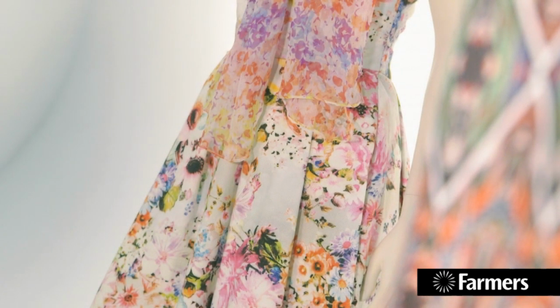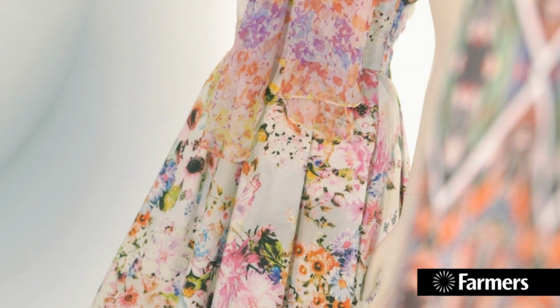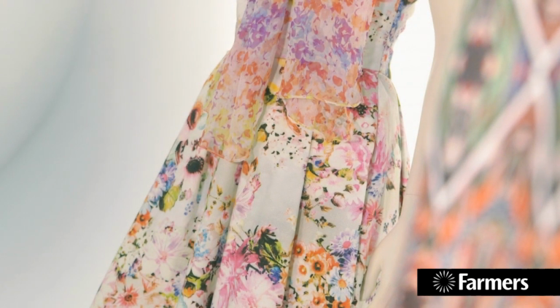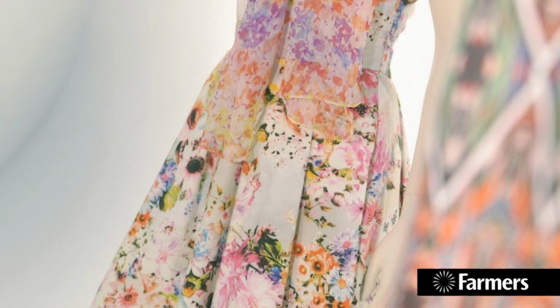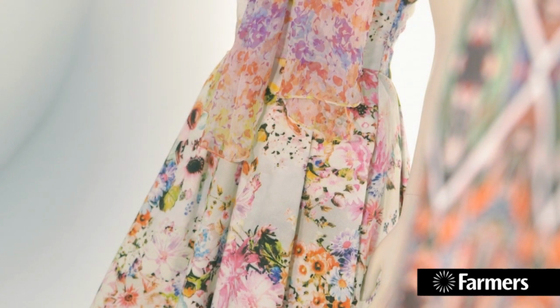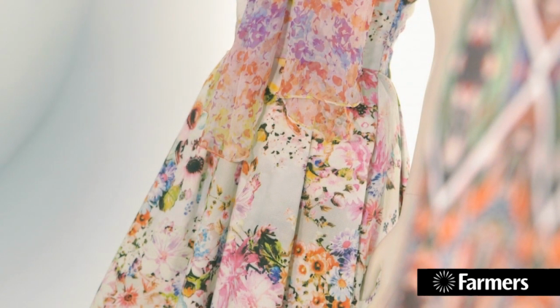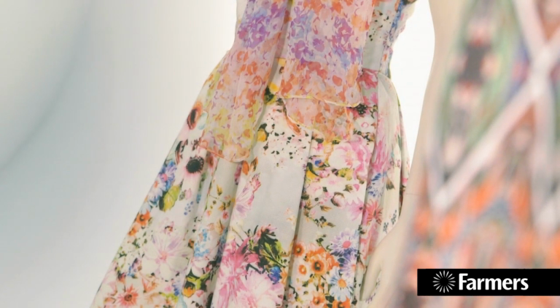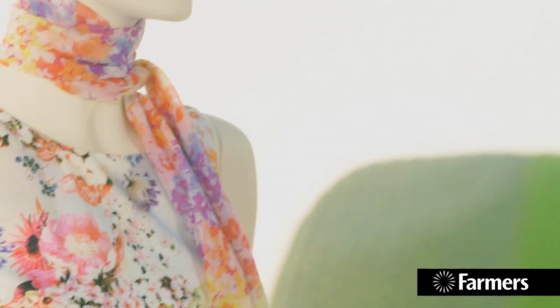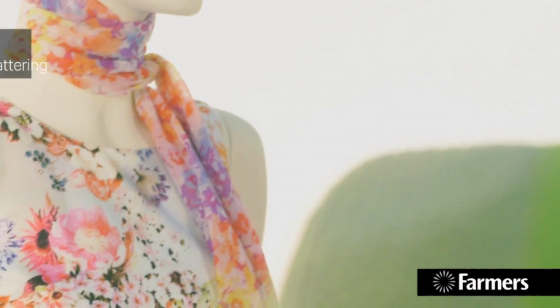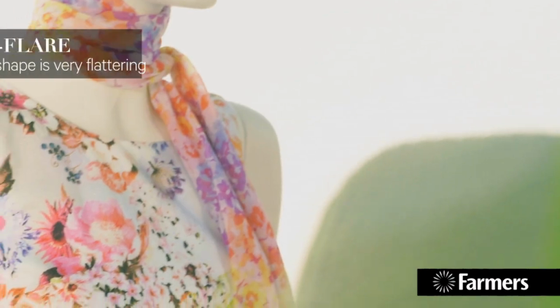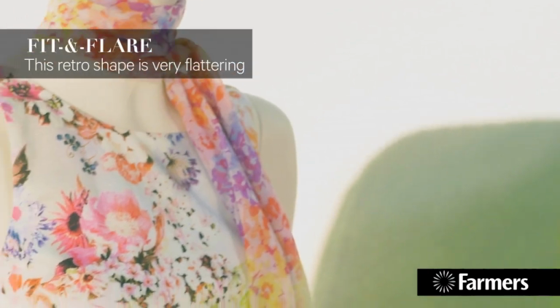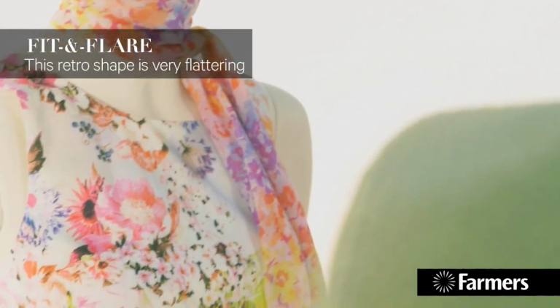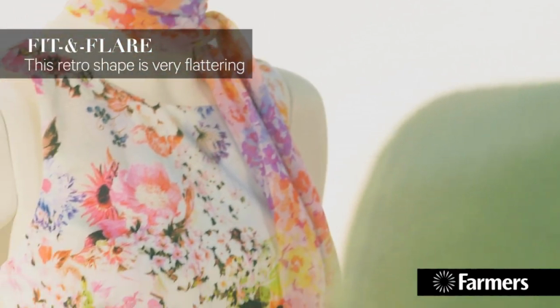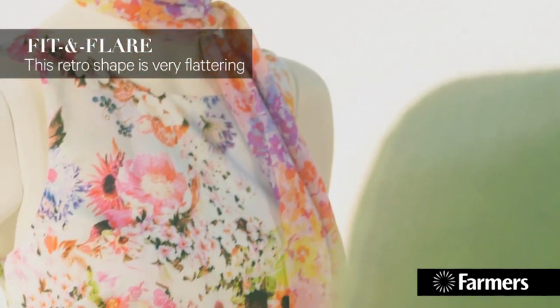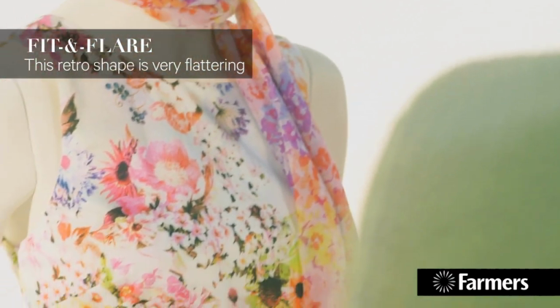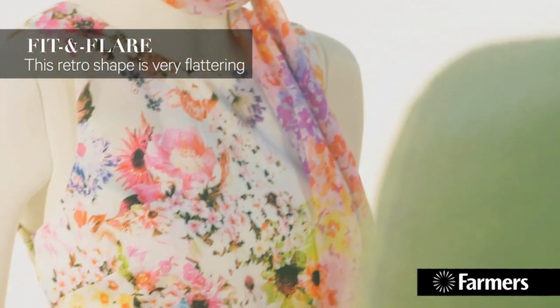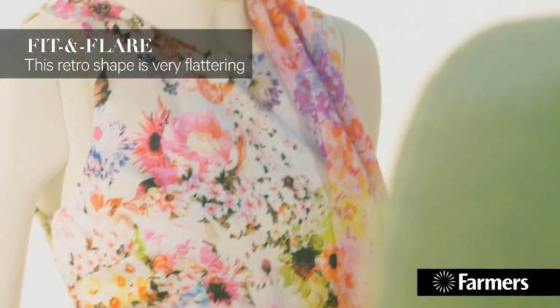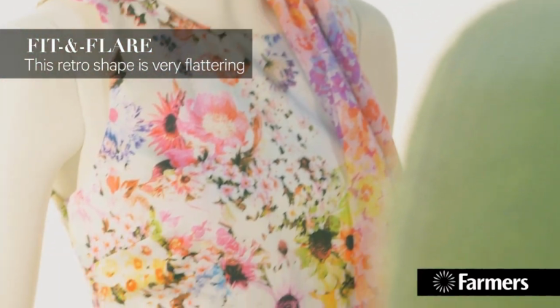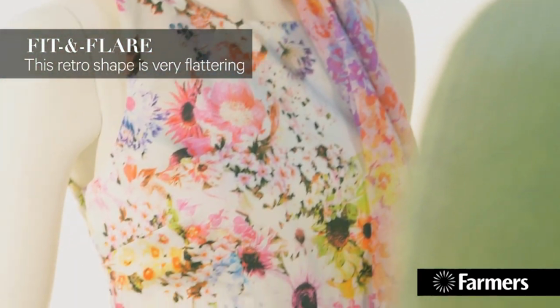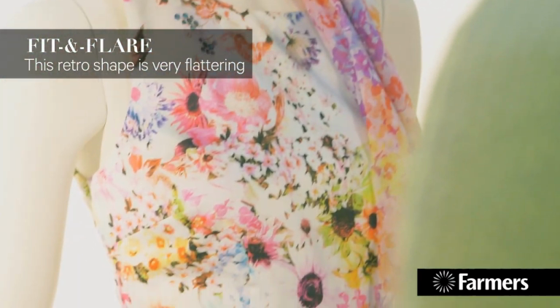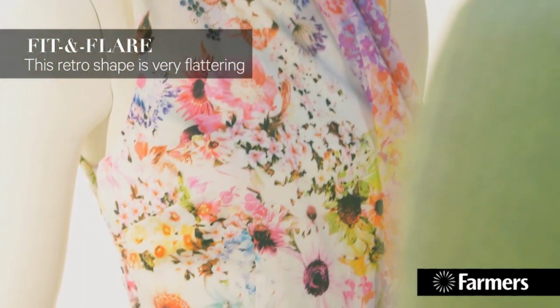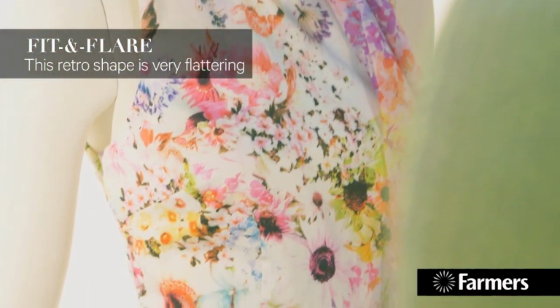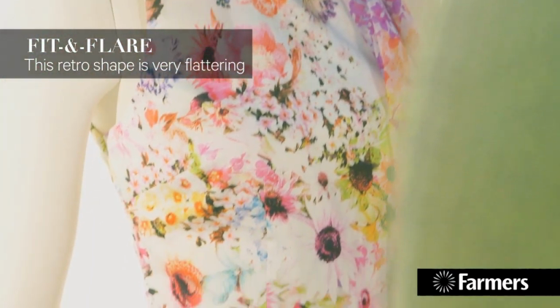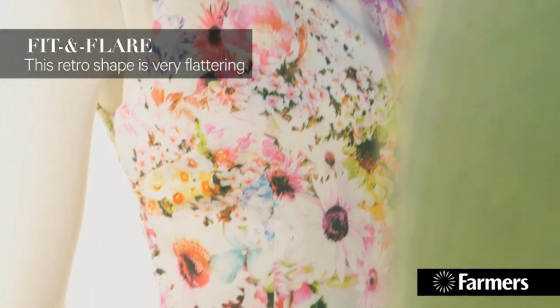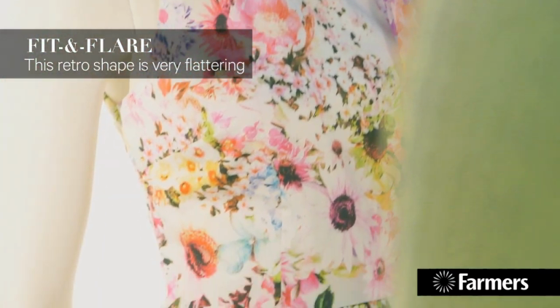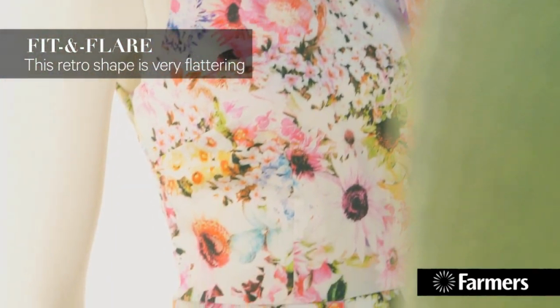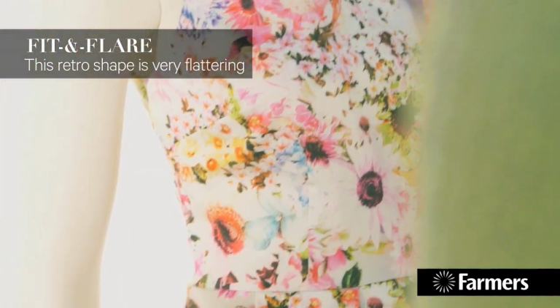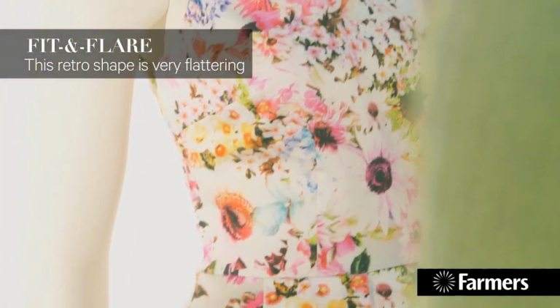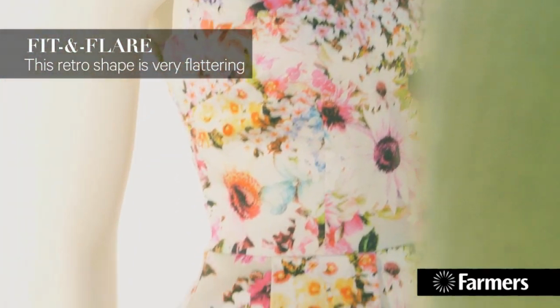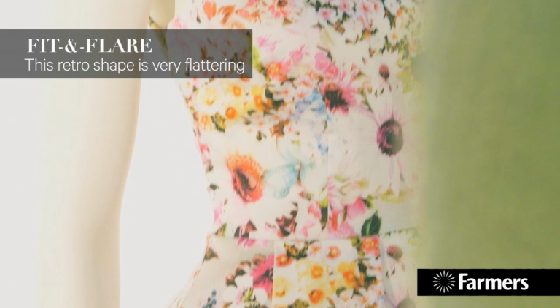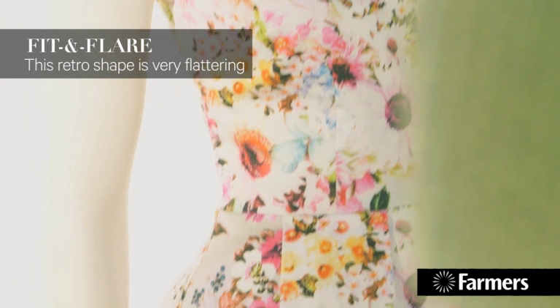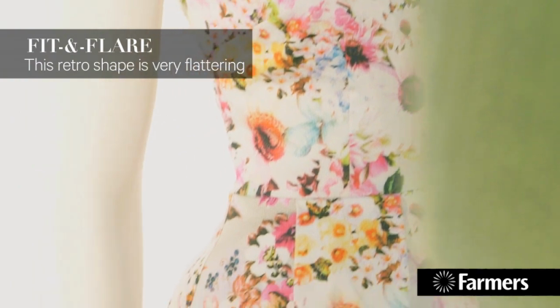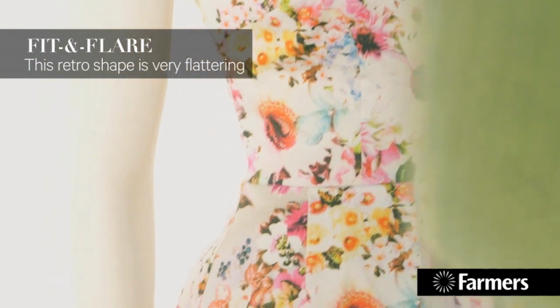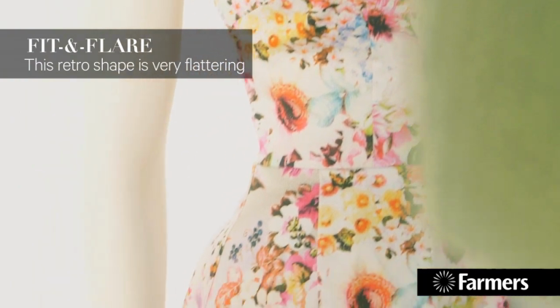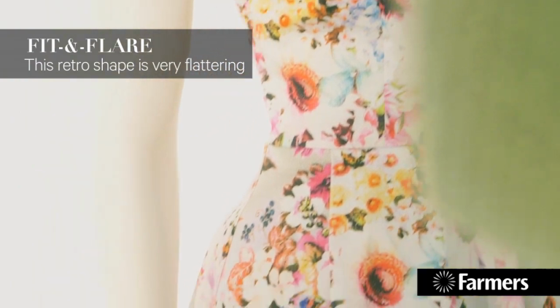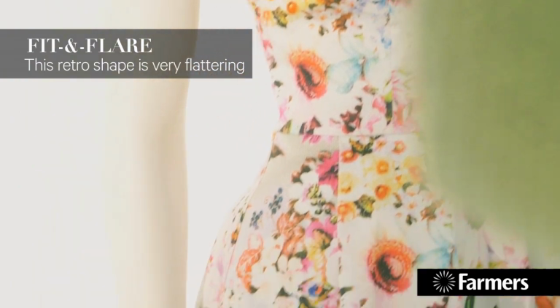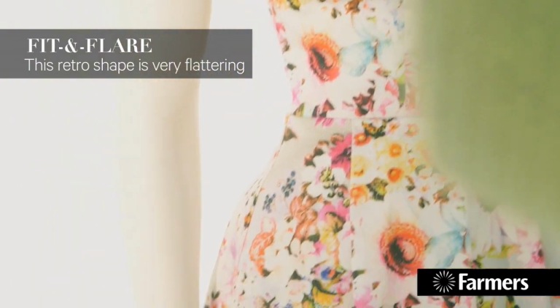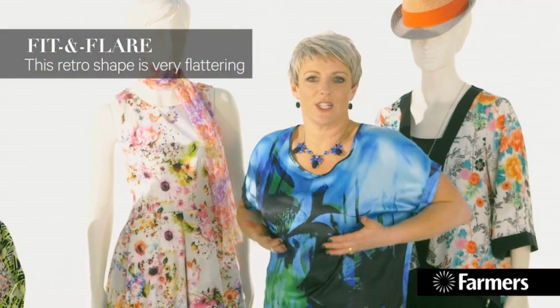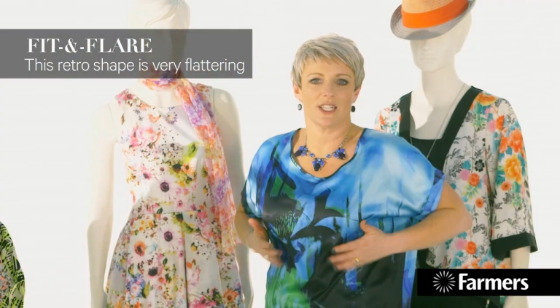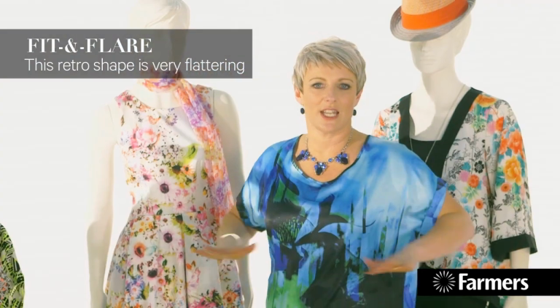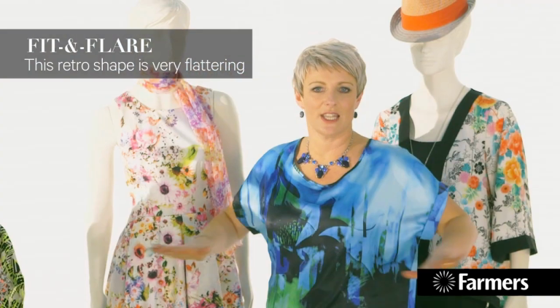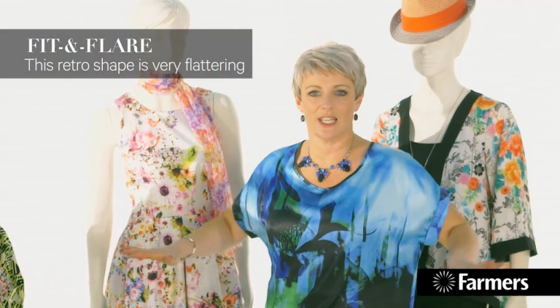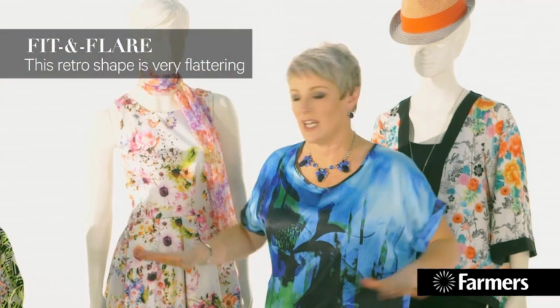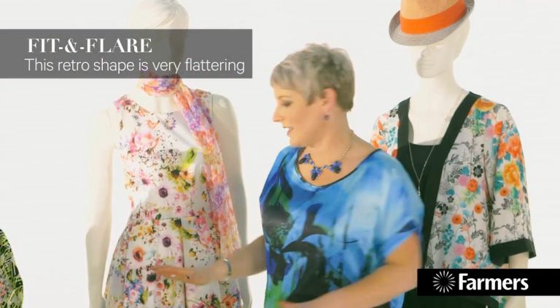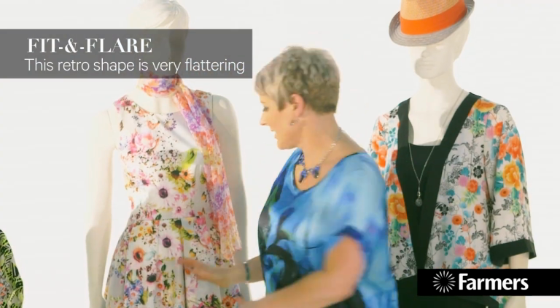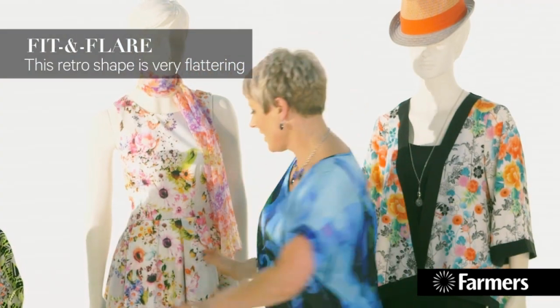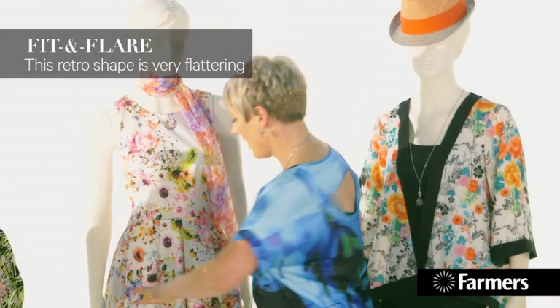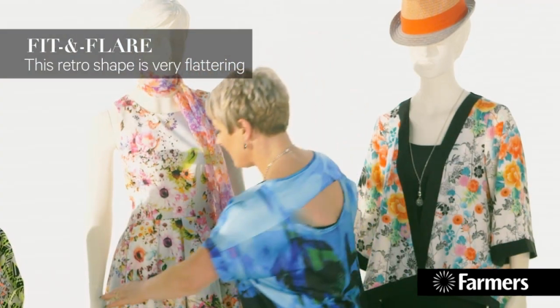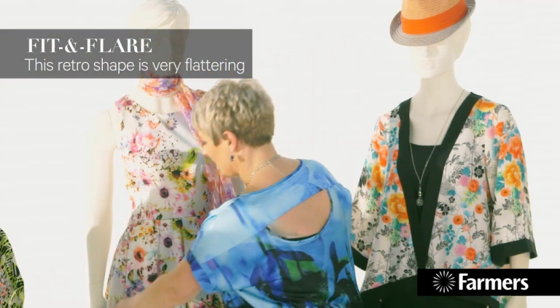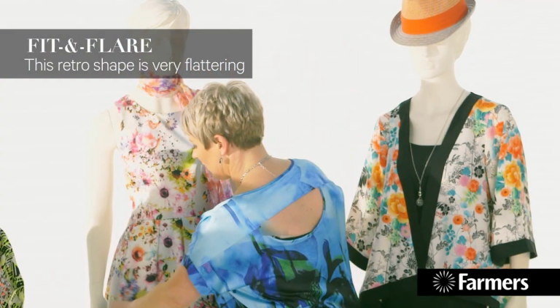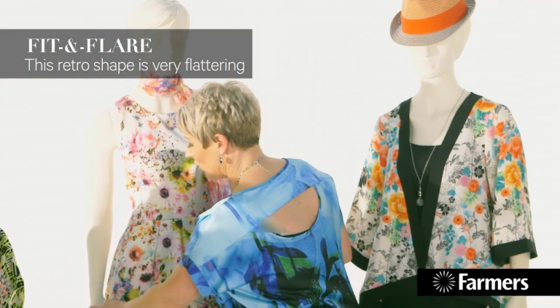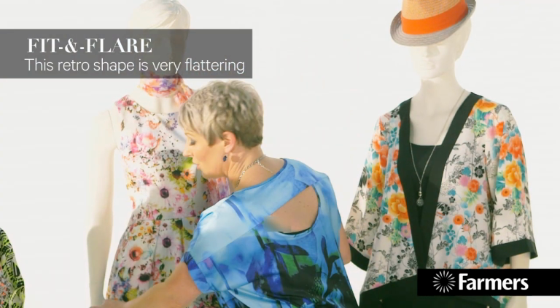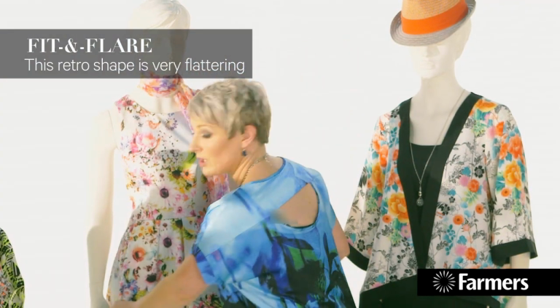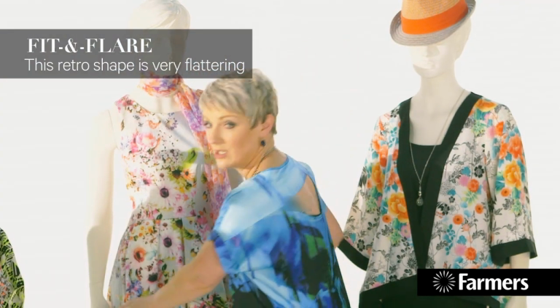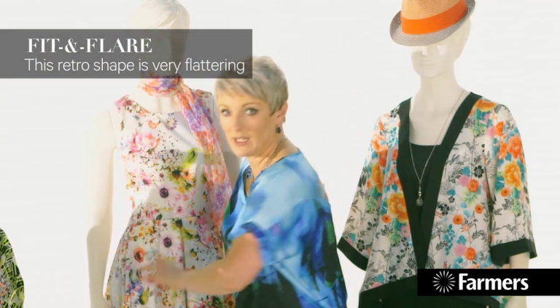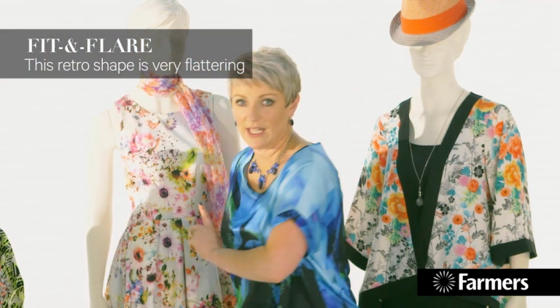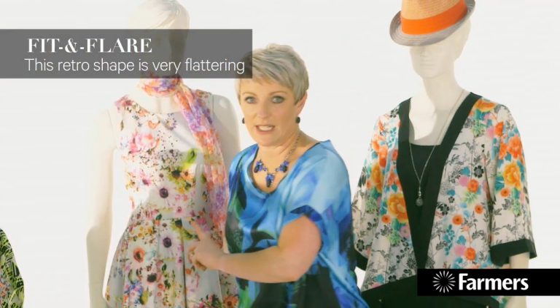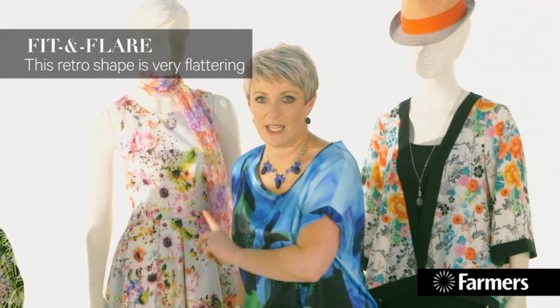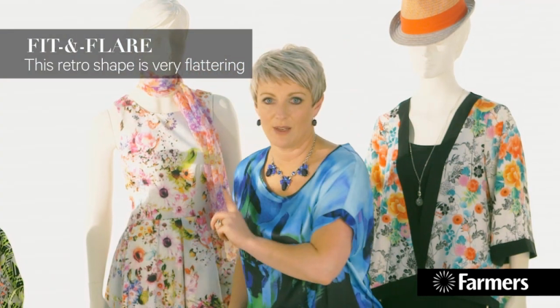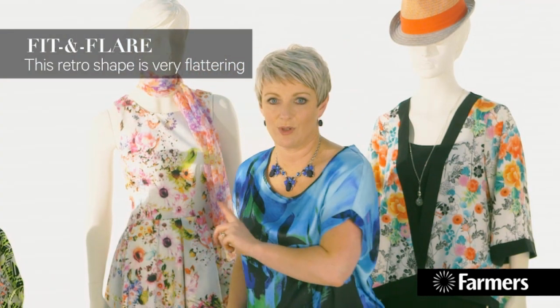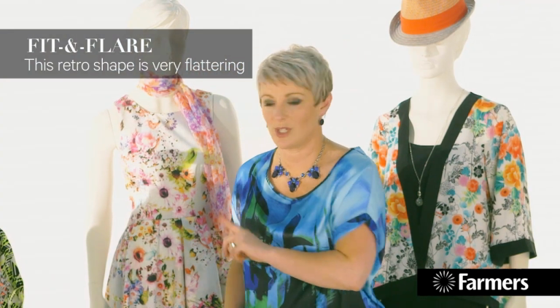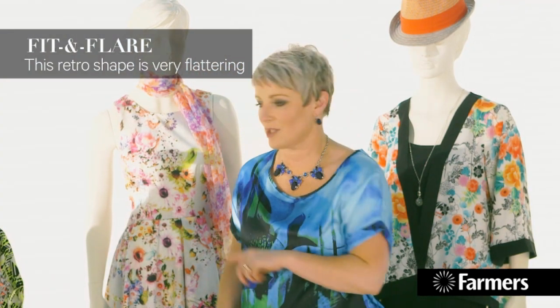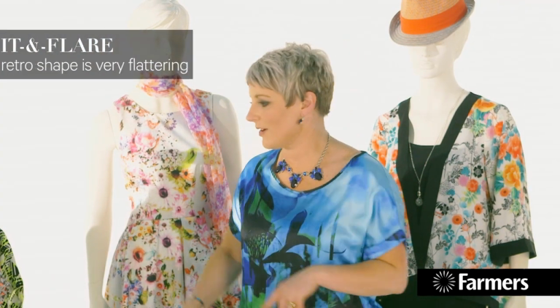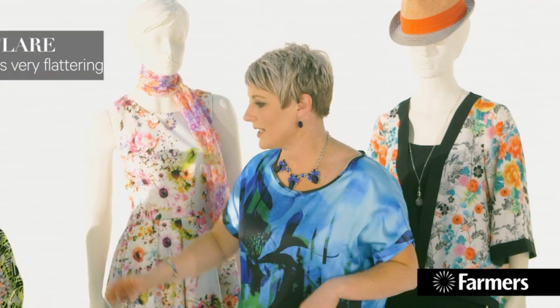Gorgeous florals — this is super pretty. Lots of this sort of fit and flare, so it fits you and then hides a lot underneath, which is great.